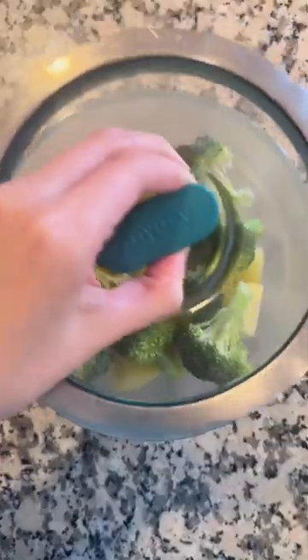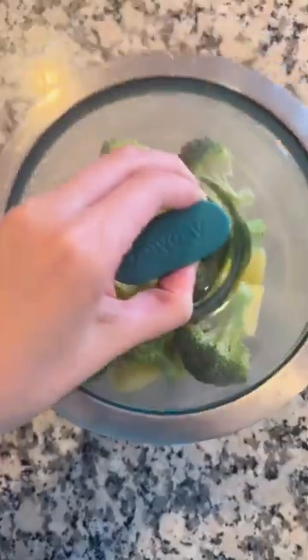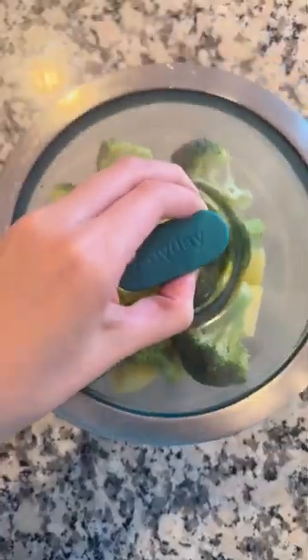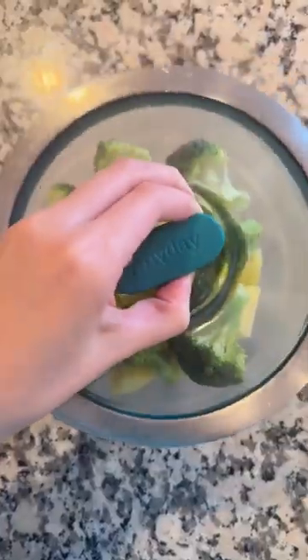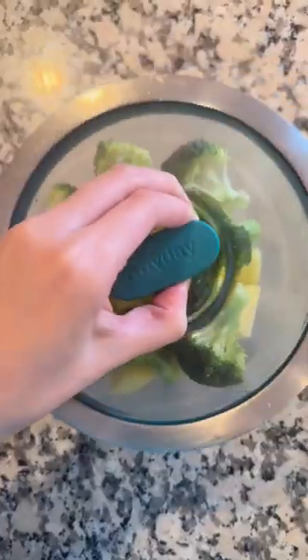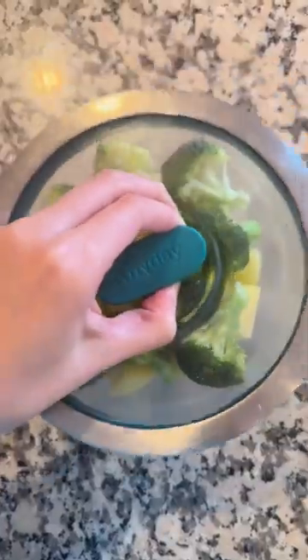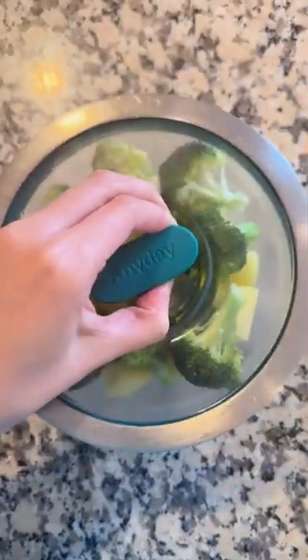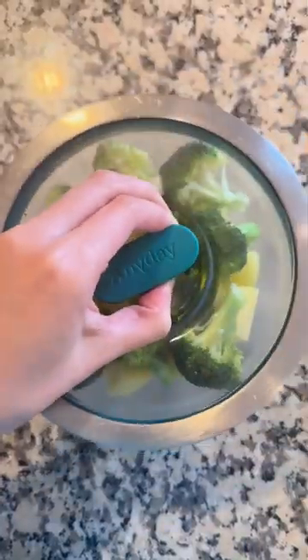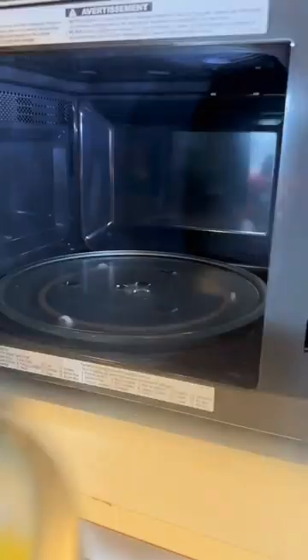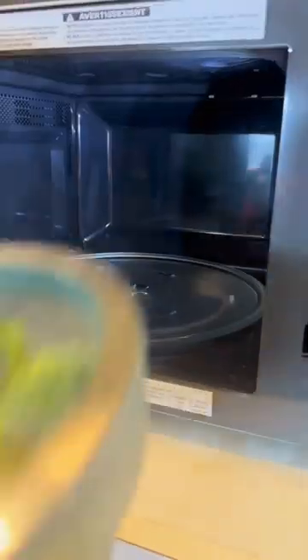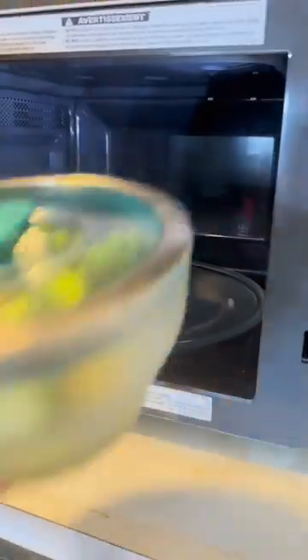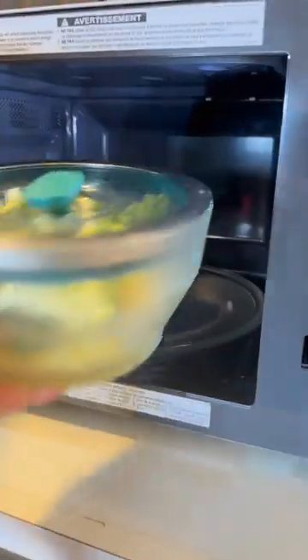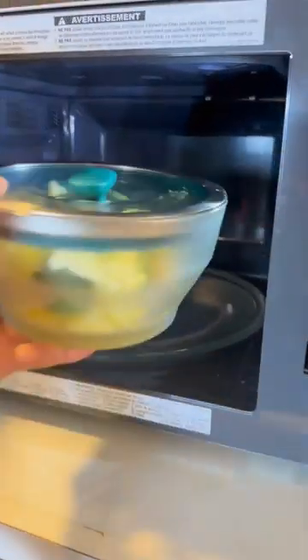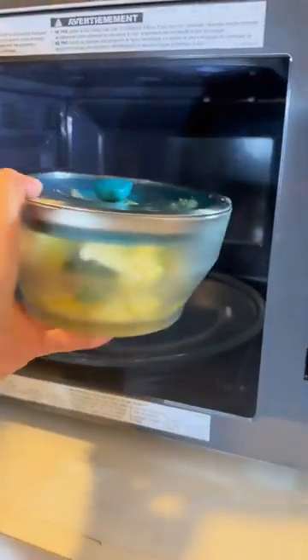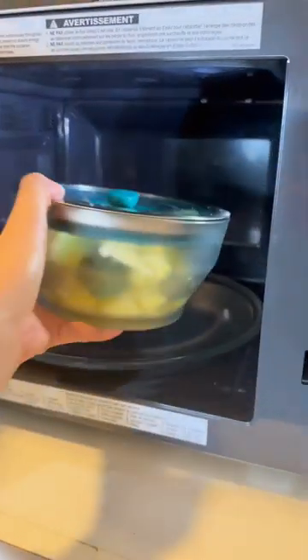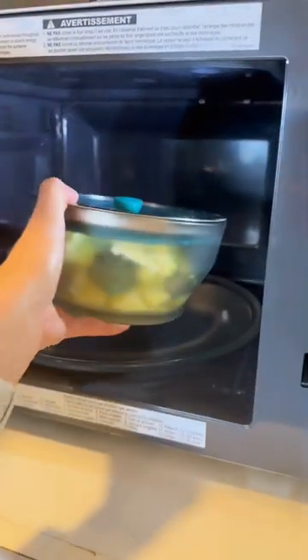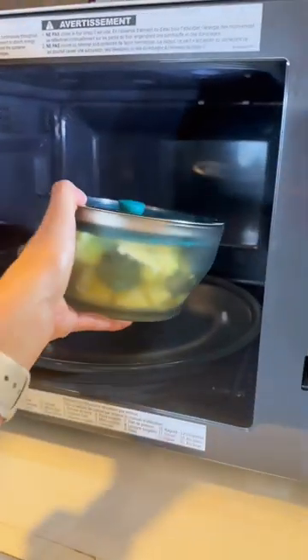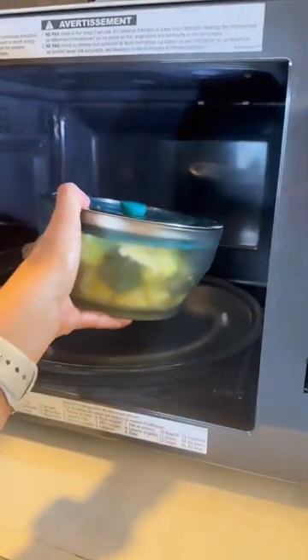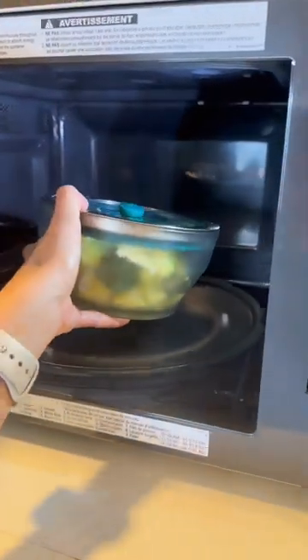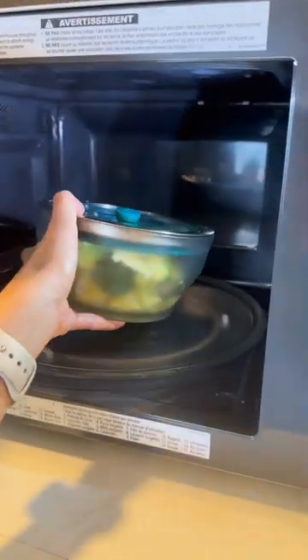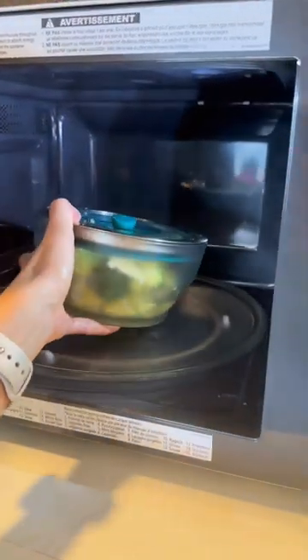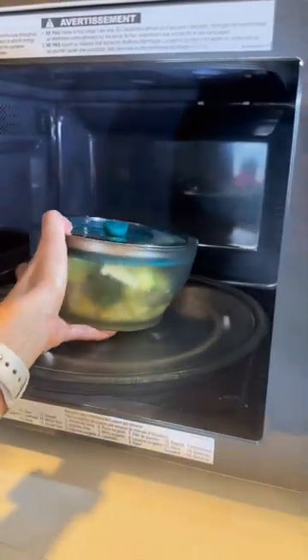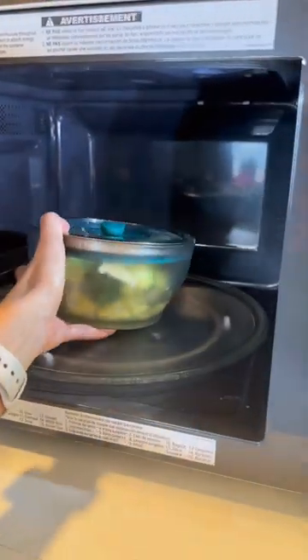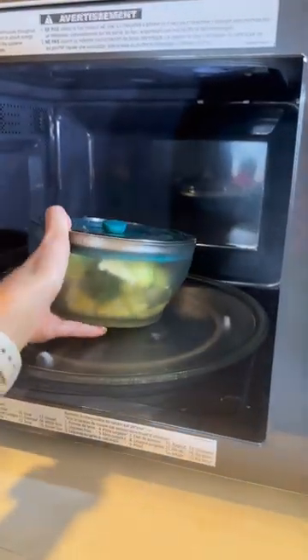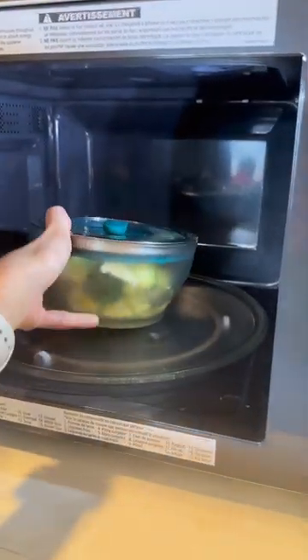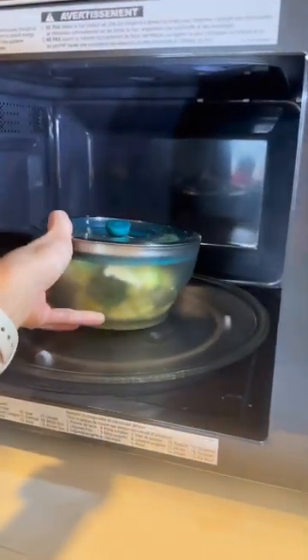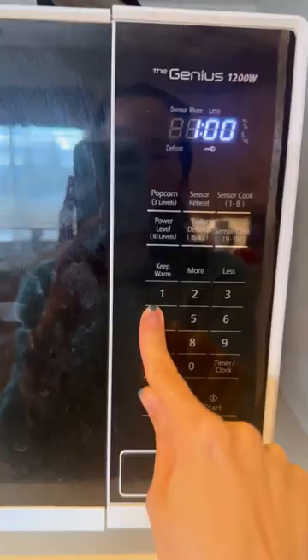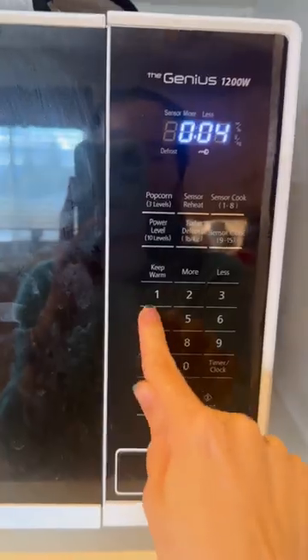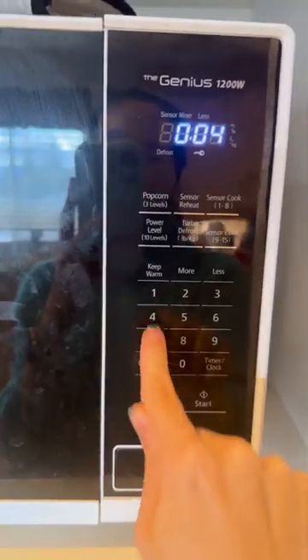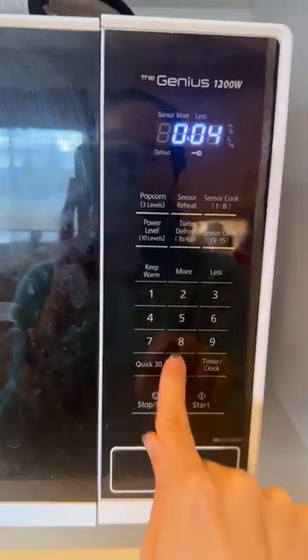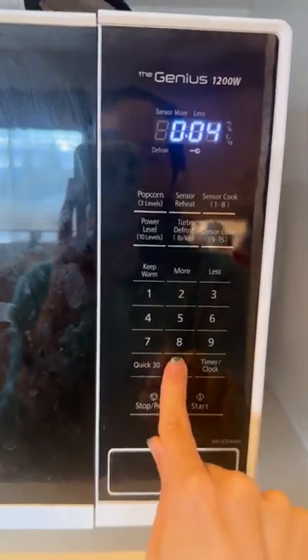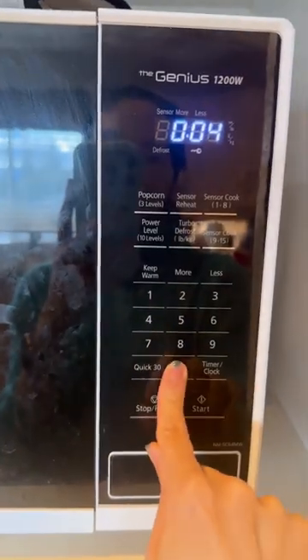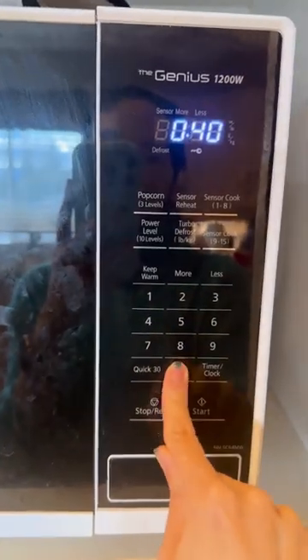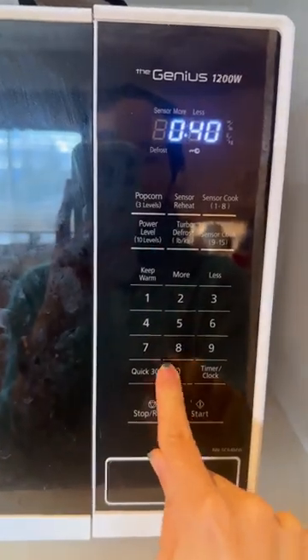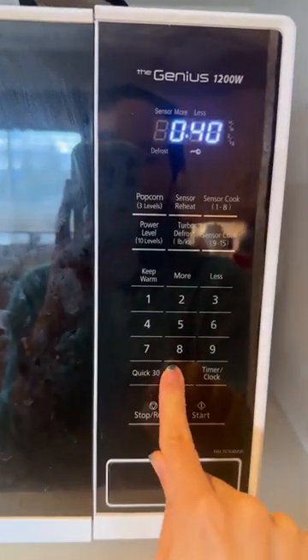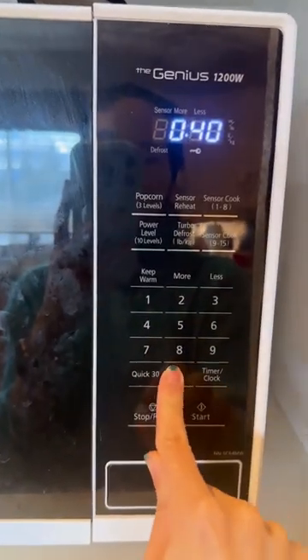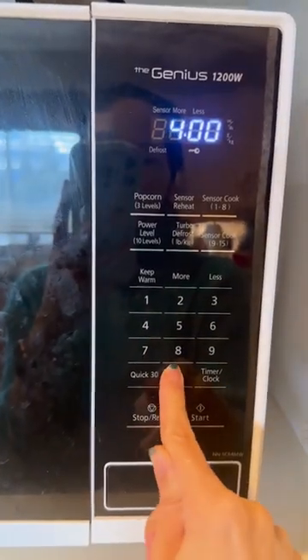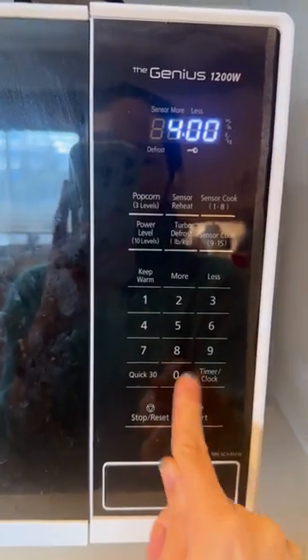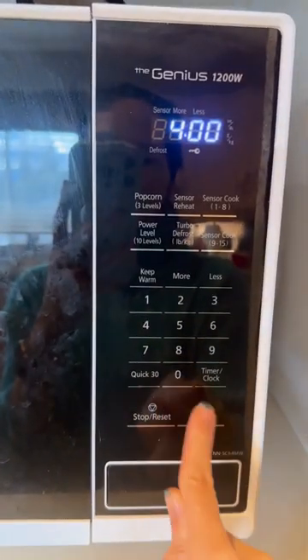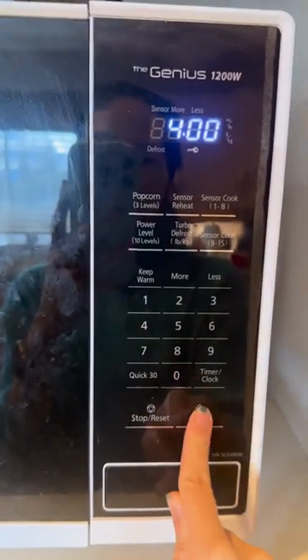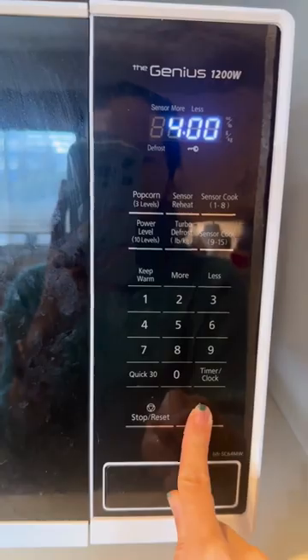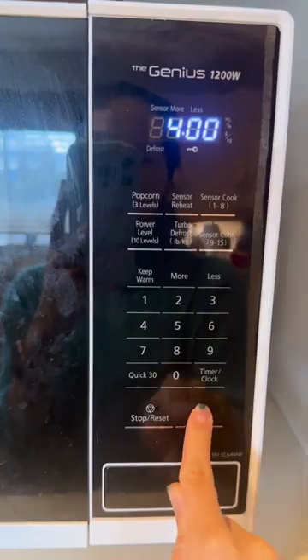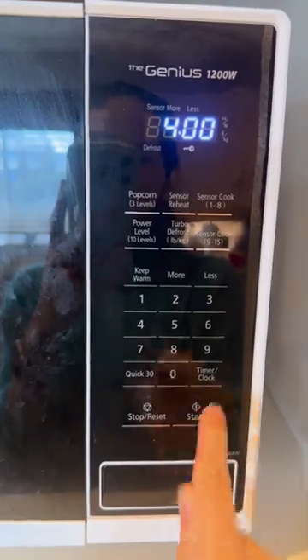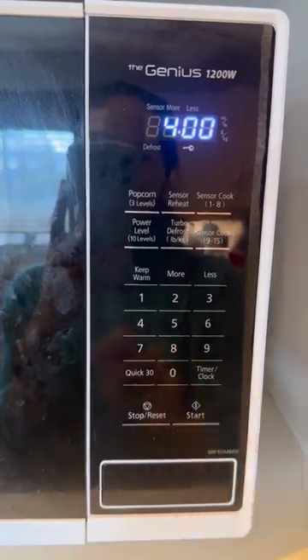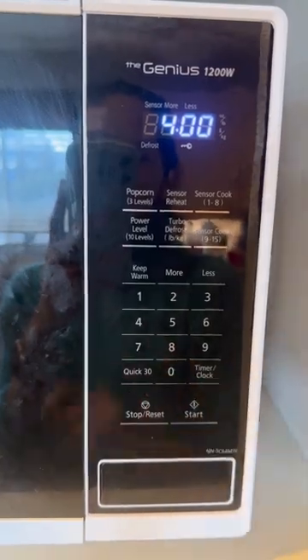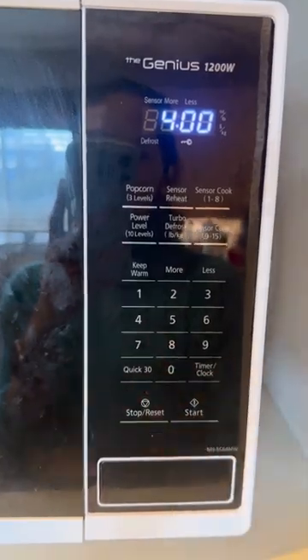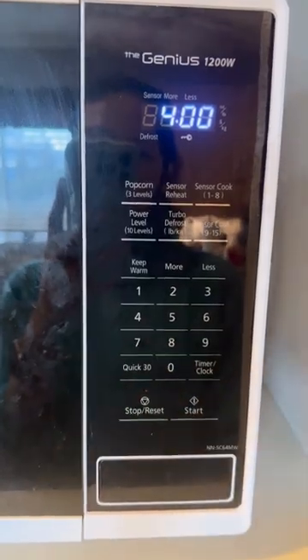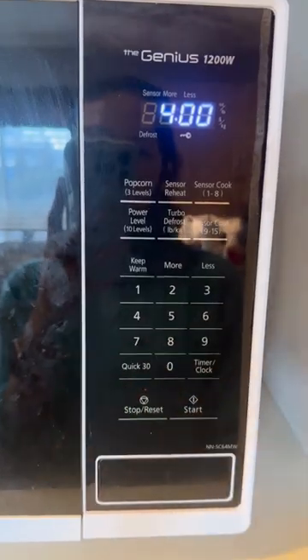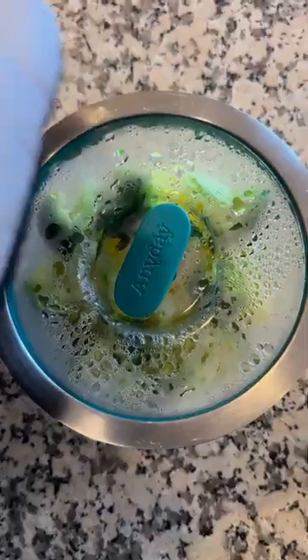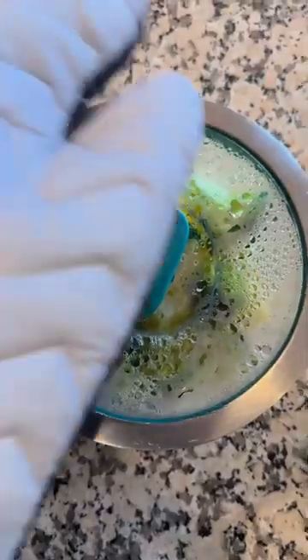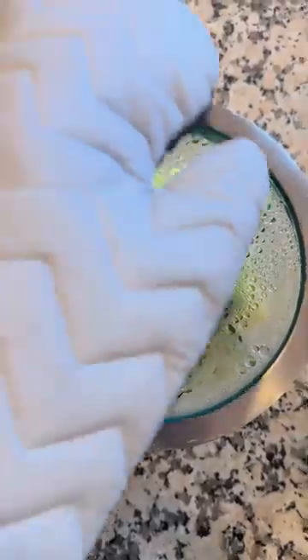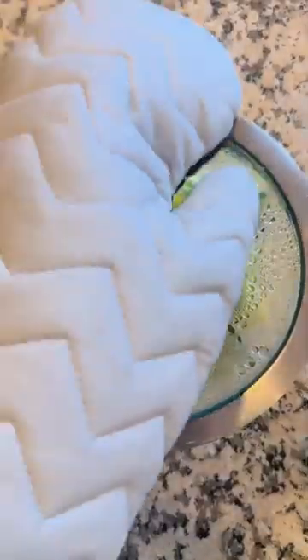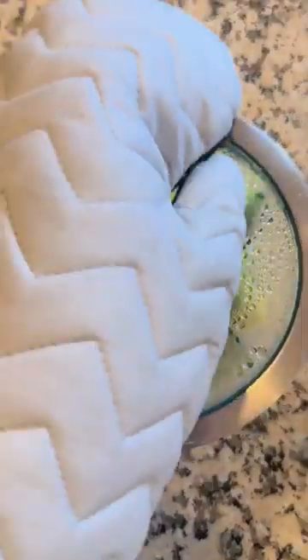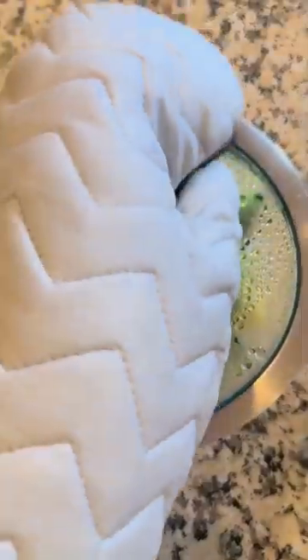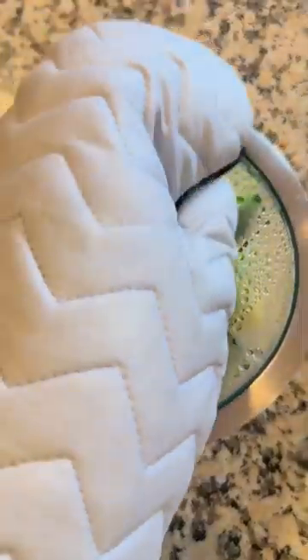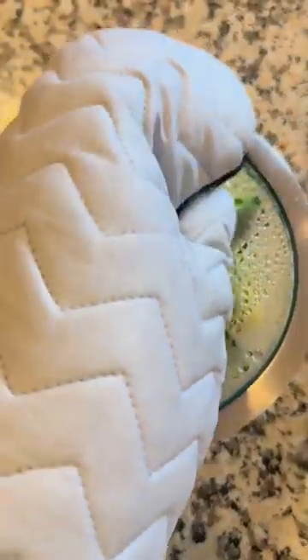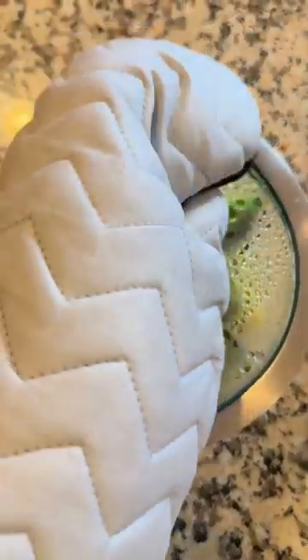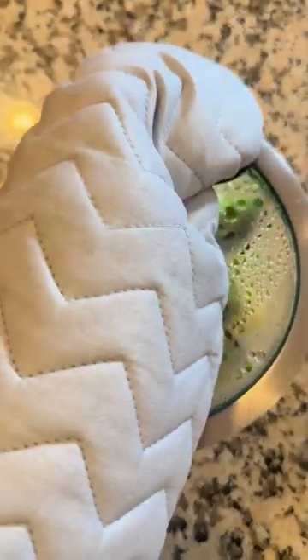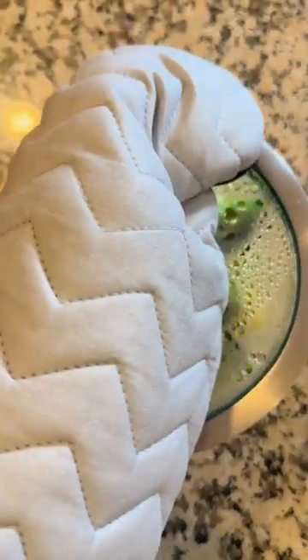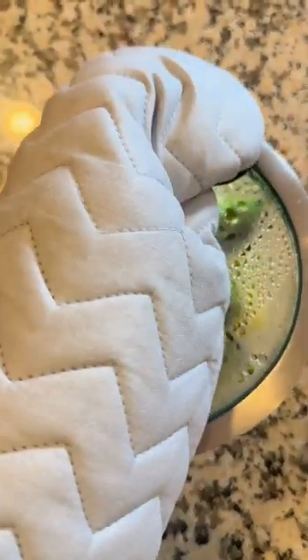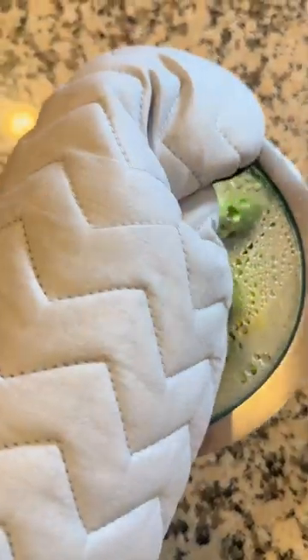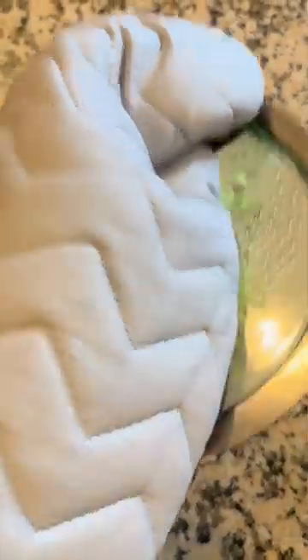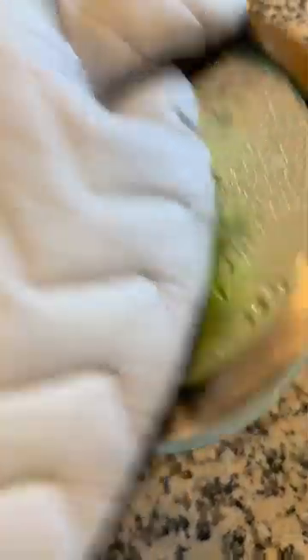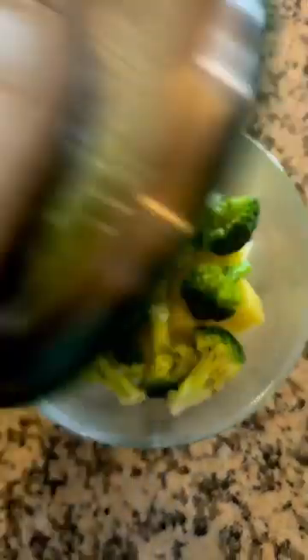Pour in four tablespoons of water and cover with the vented lid. Pop the dish into the microwave and cook for four minutes.